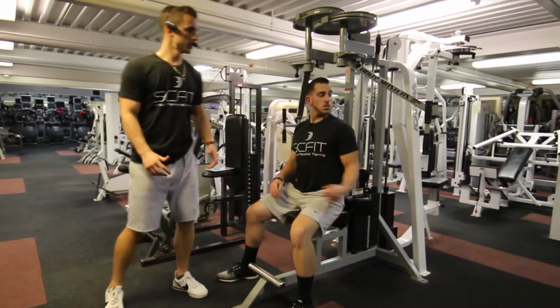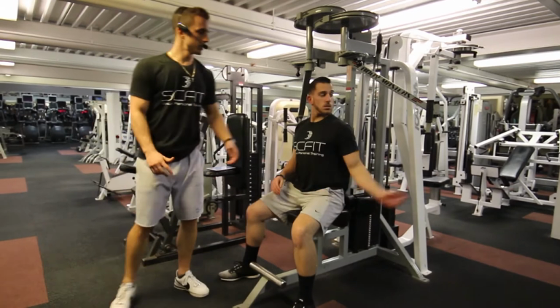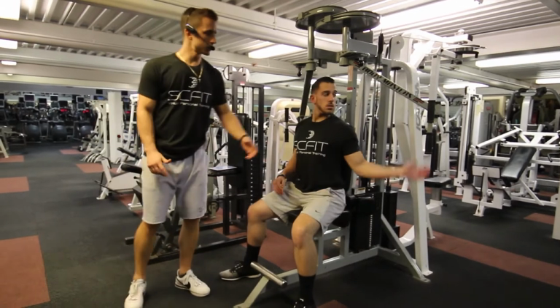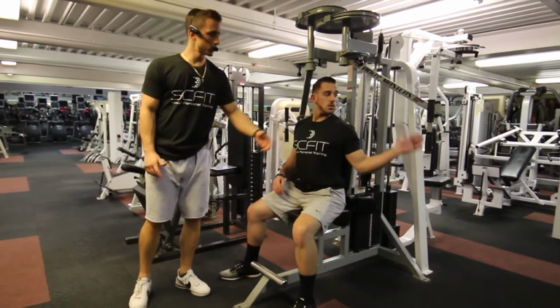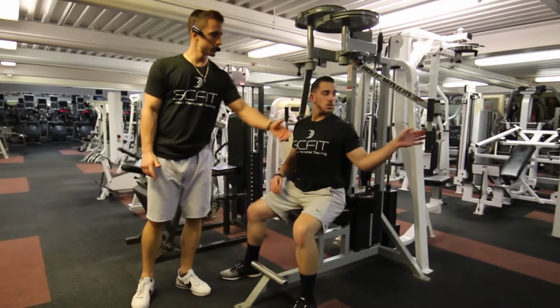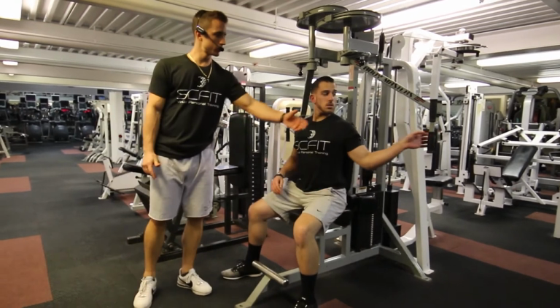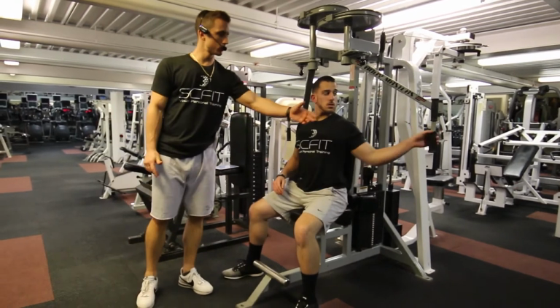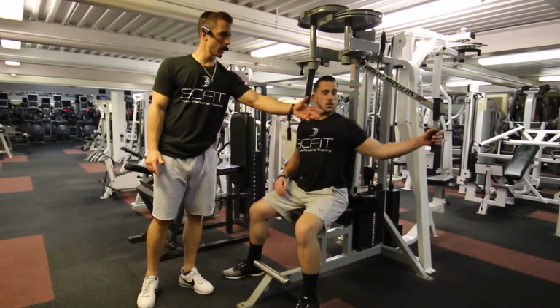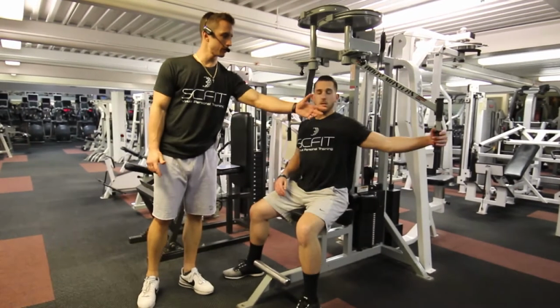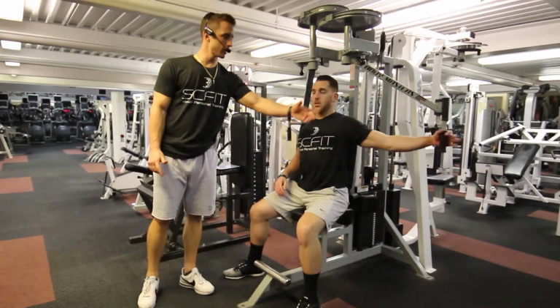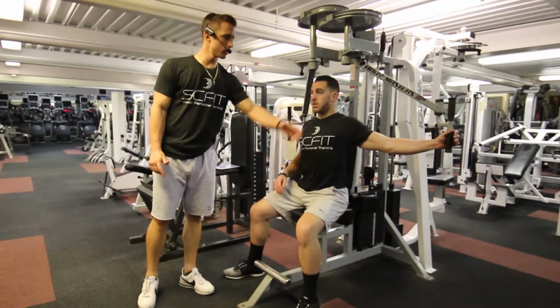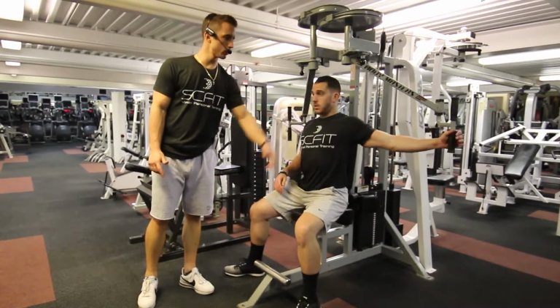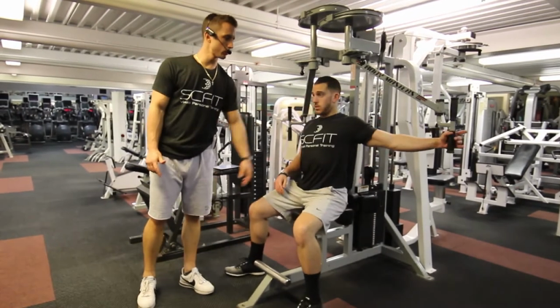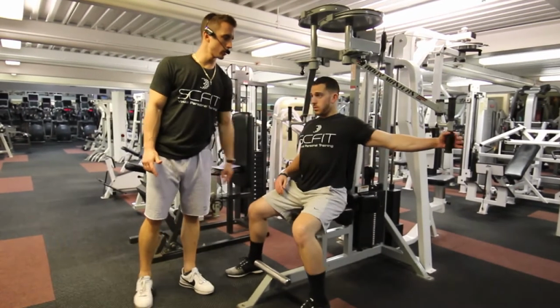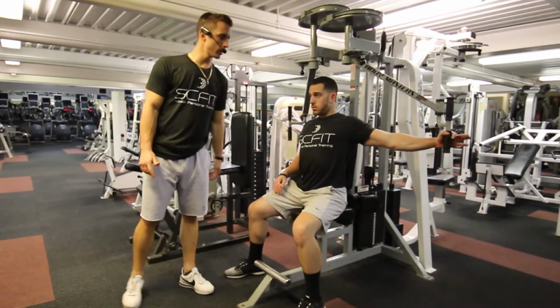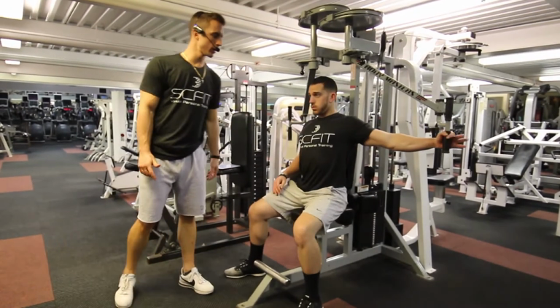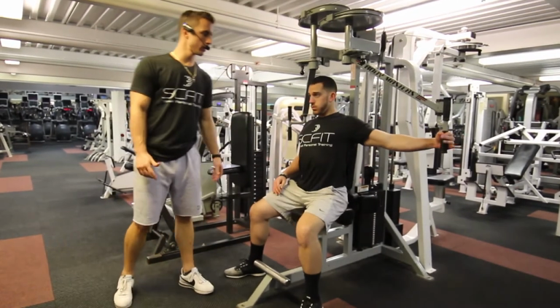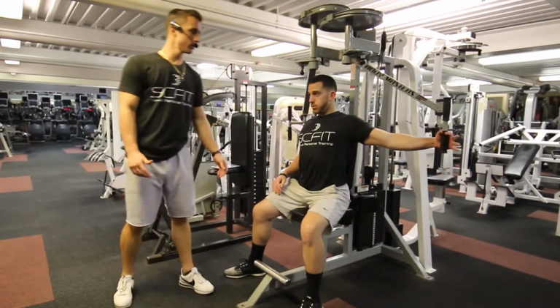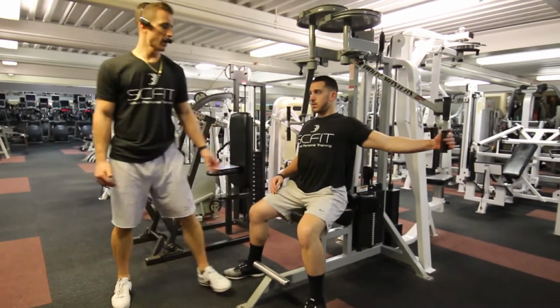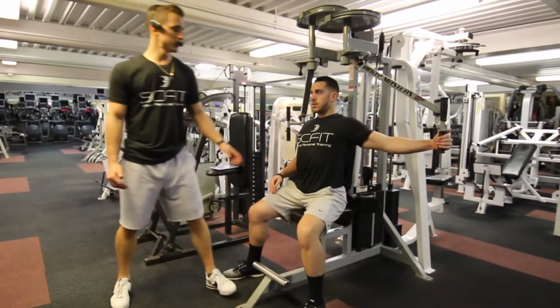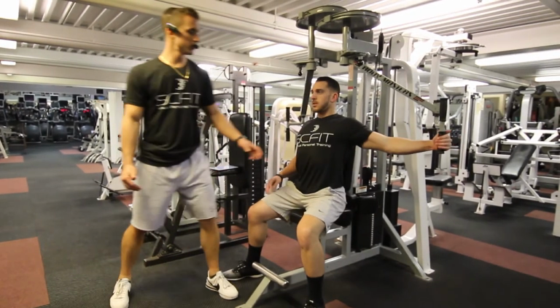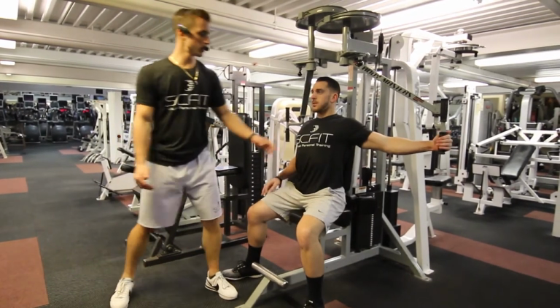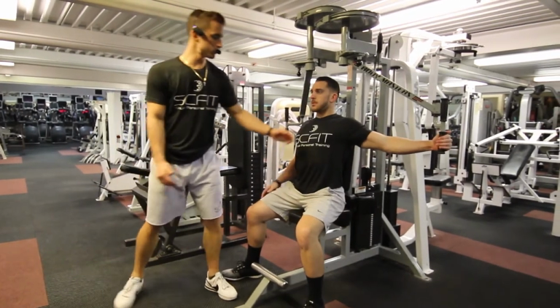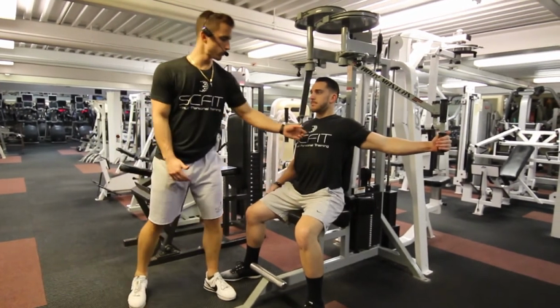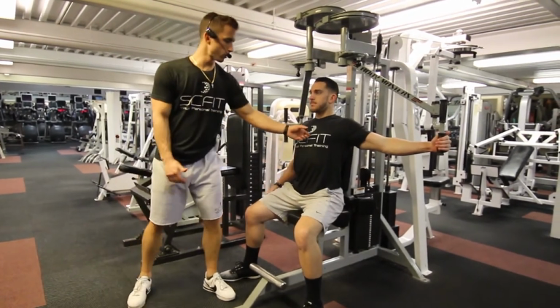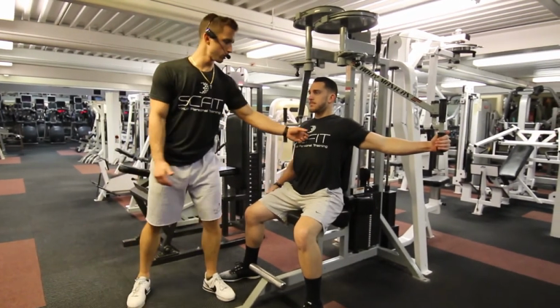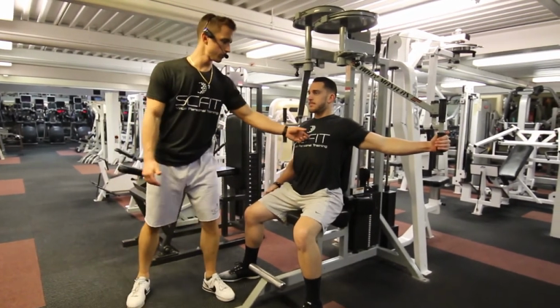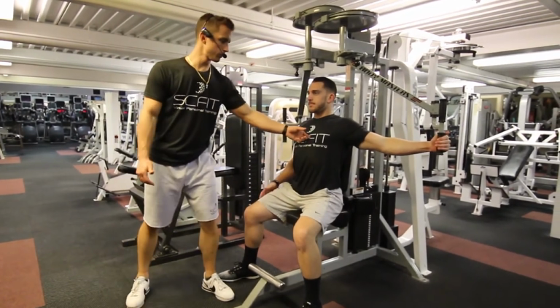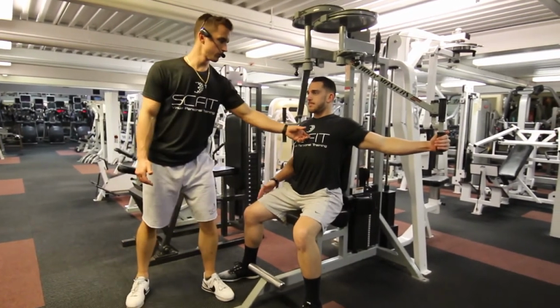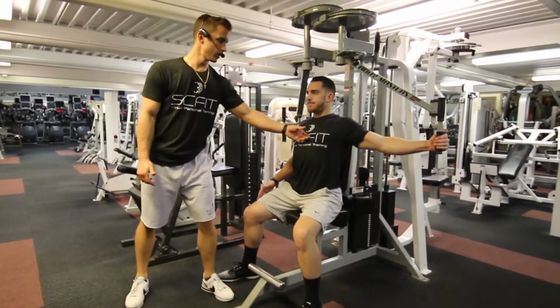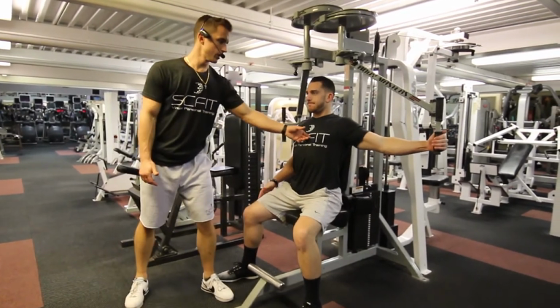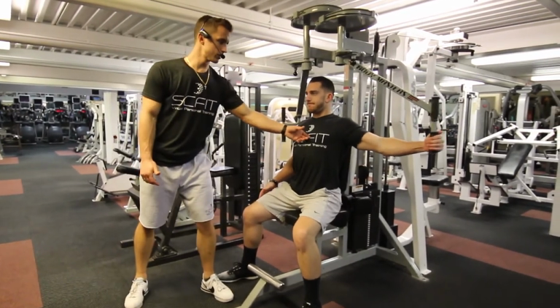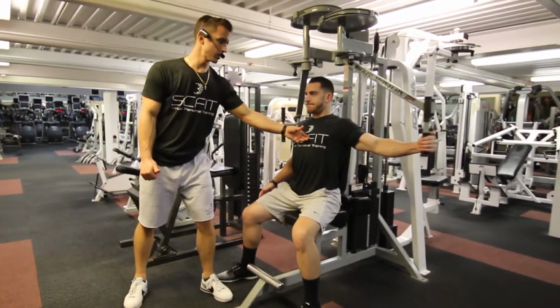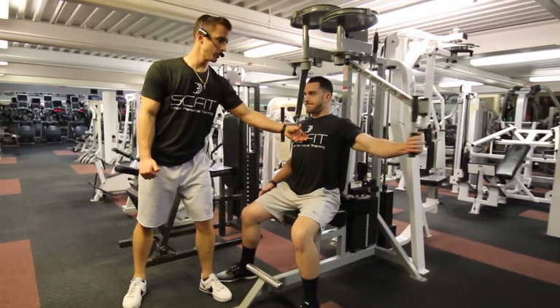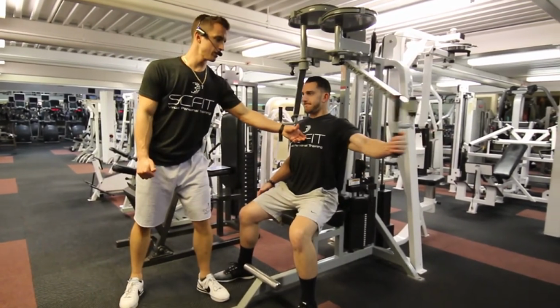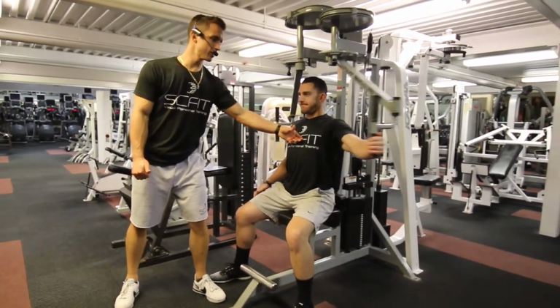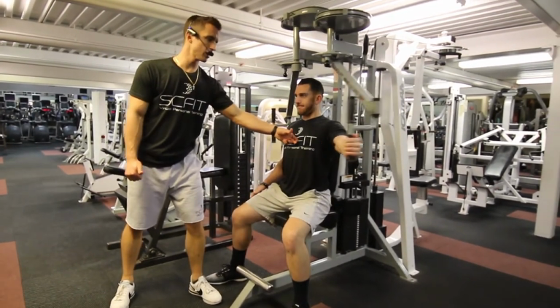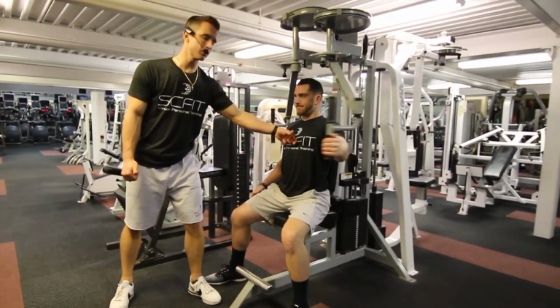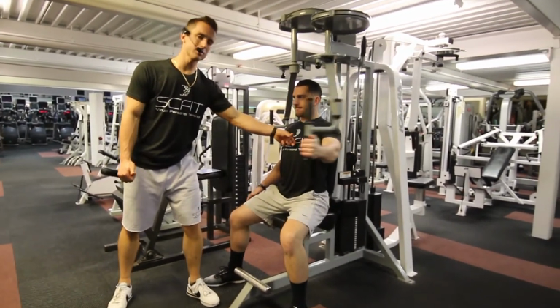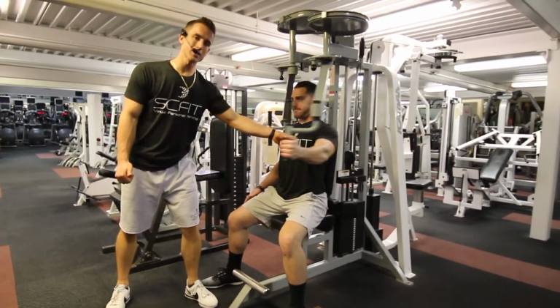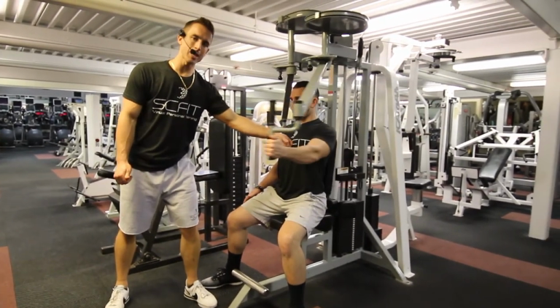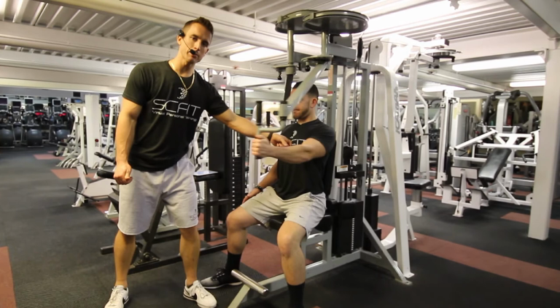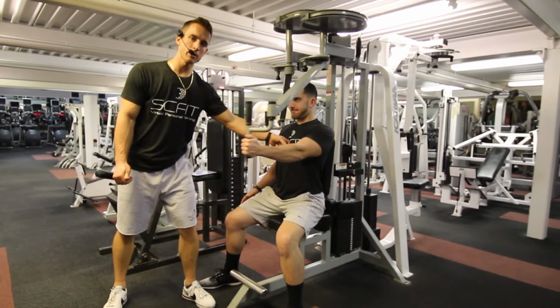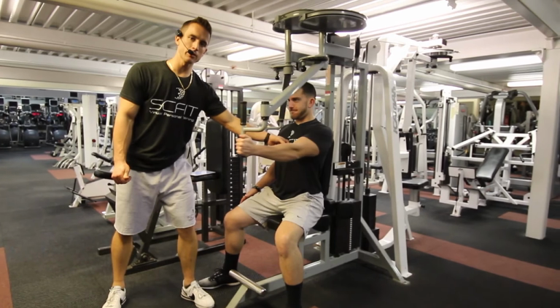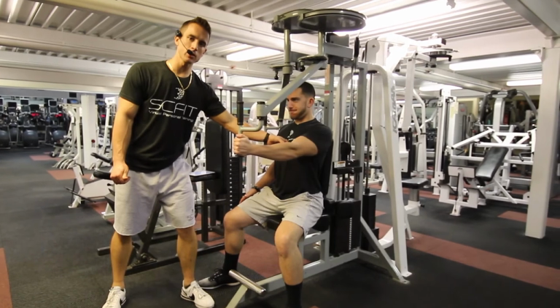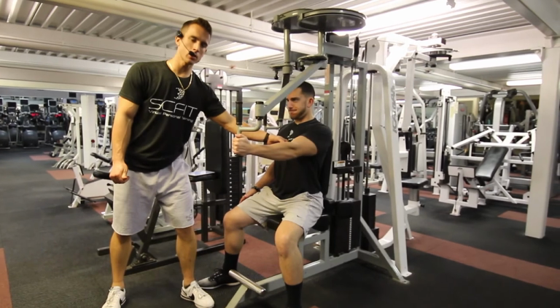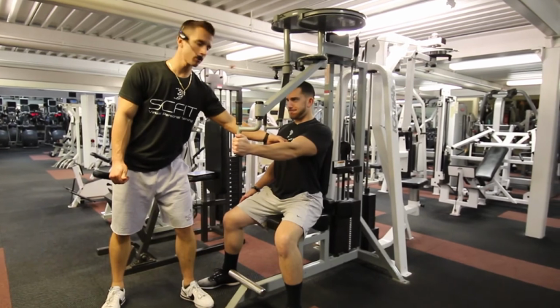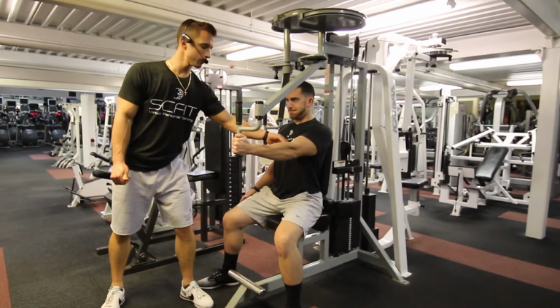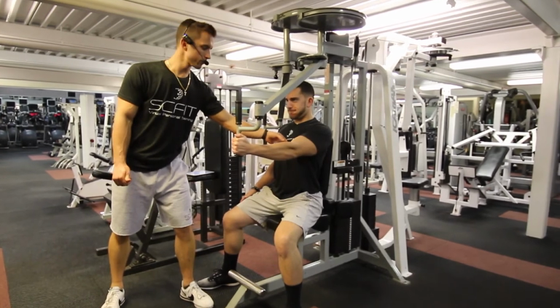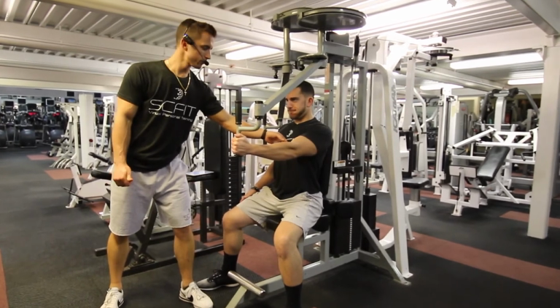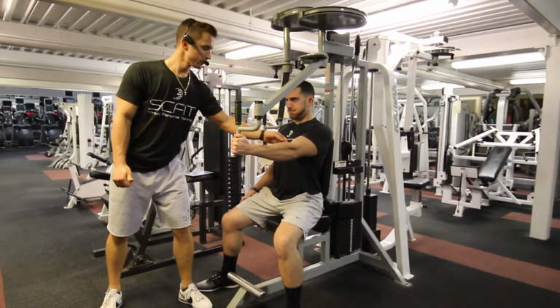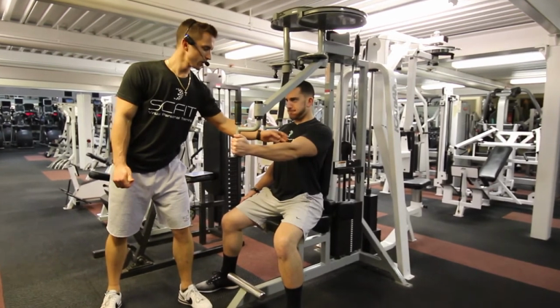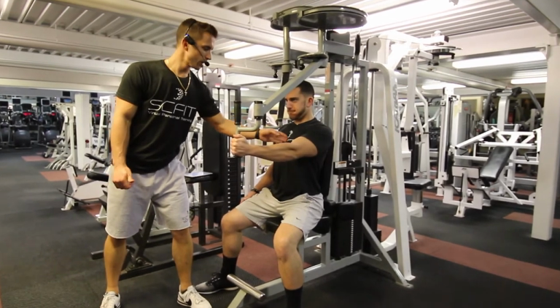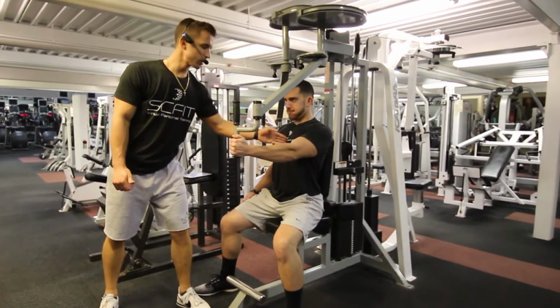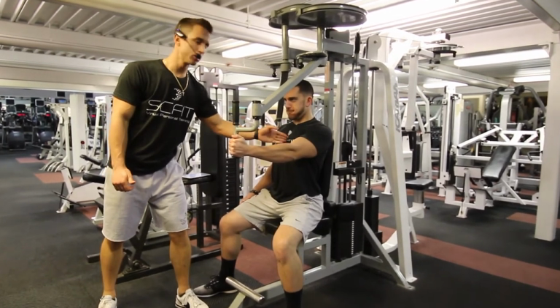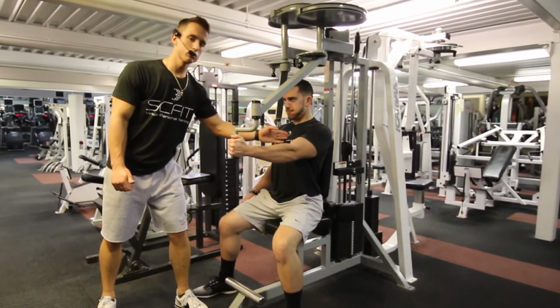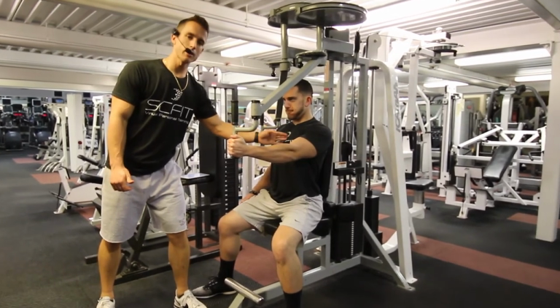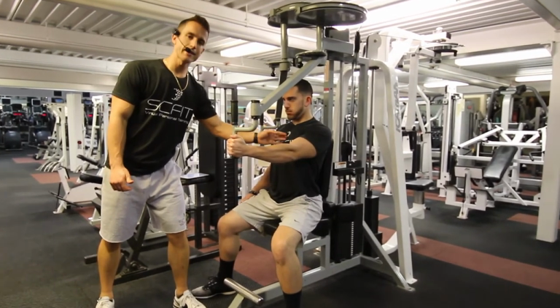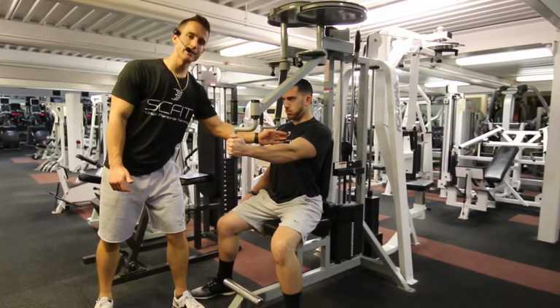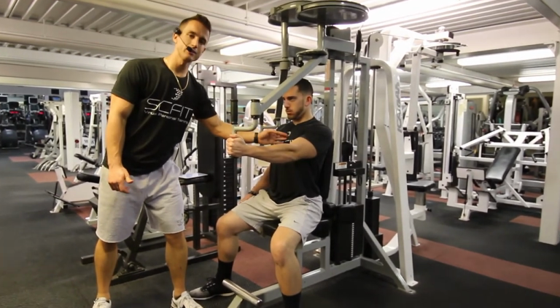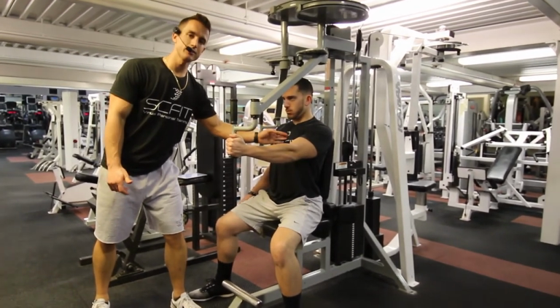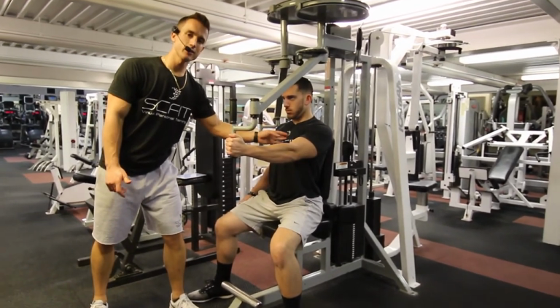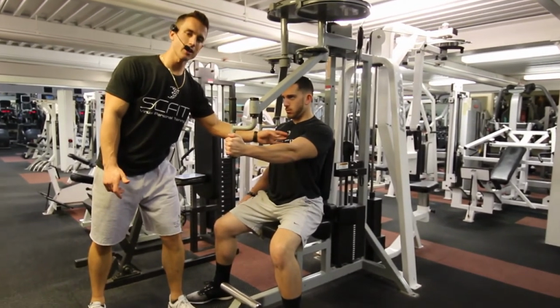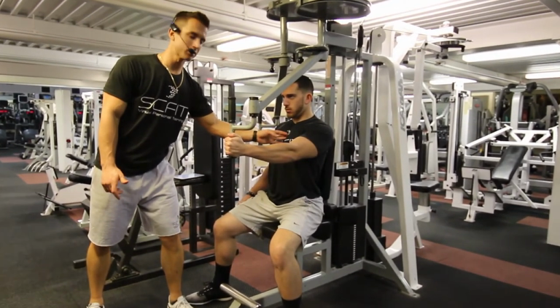Grab the handle with one hand. As you come forward, maintain a slight bend in the arm and contract your chest.